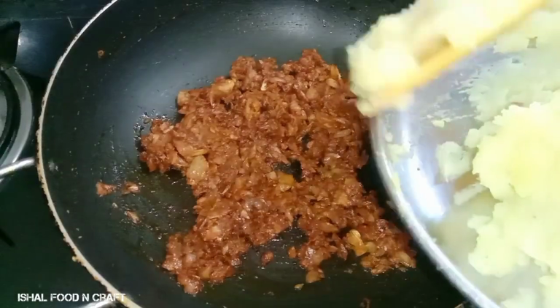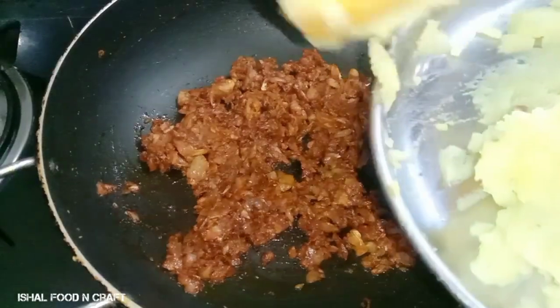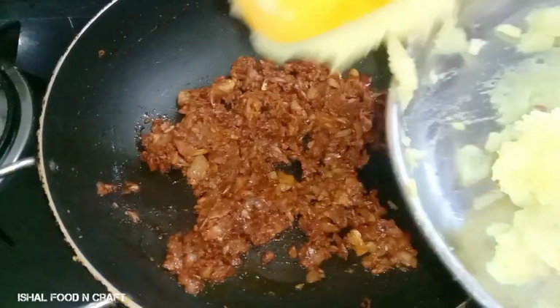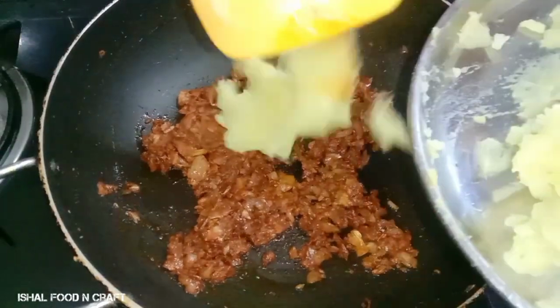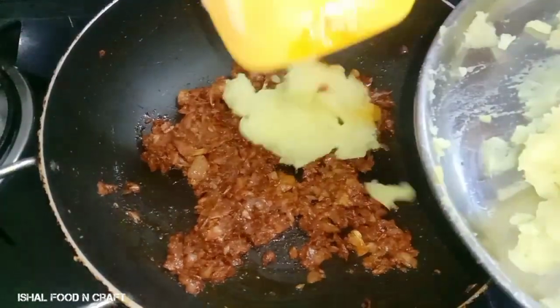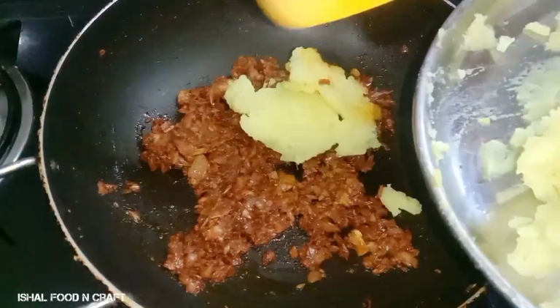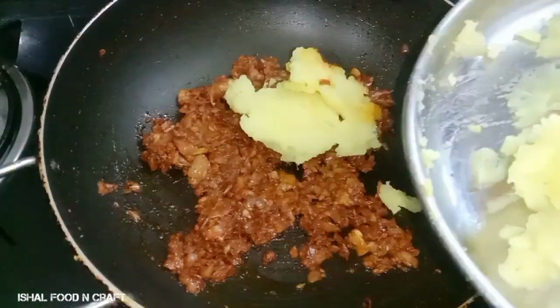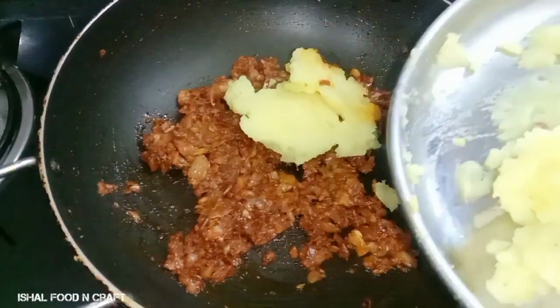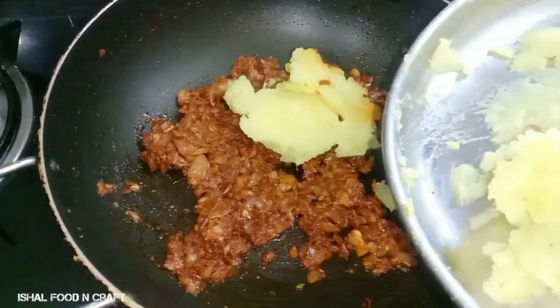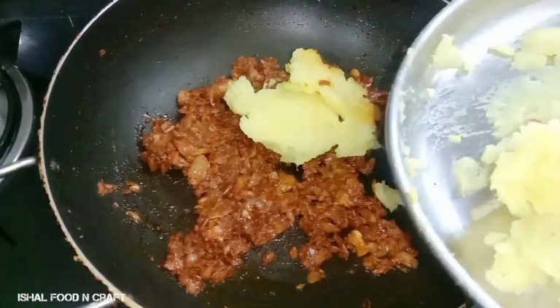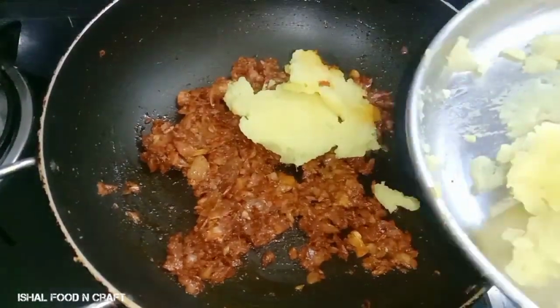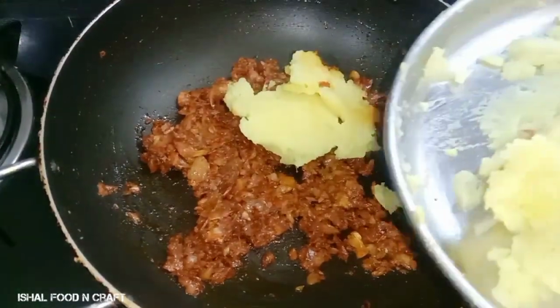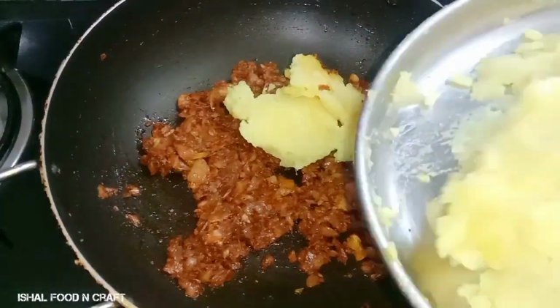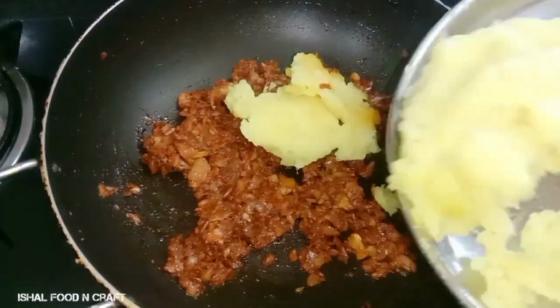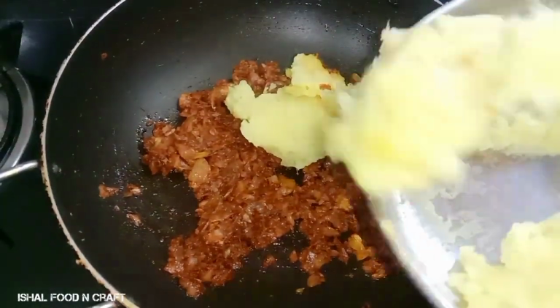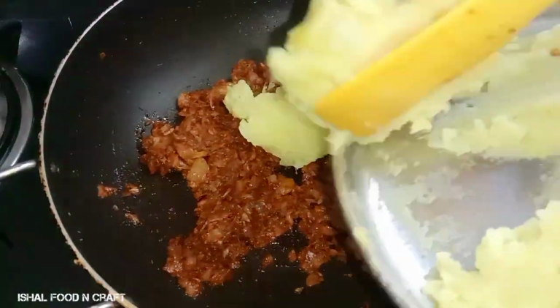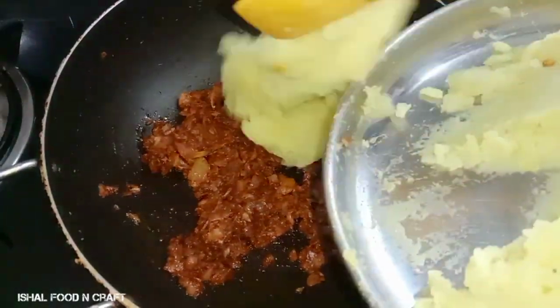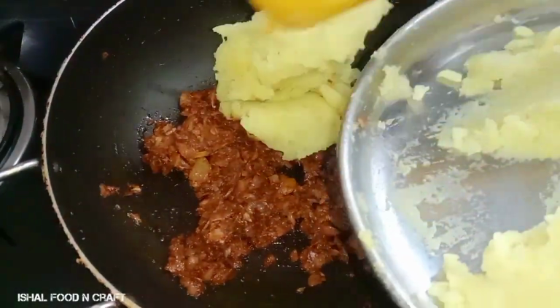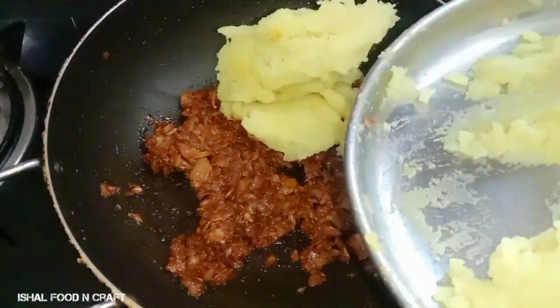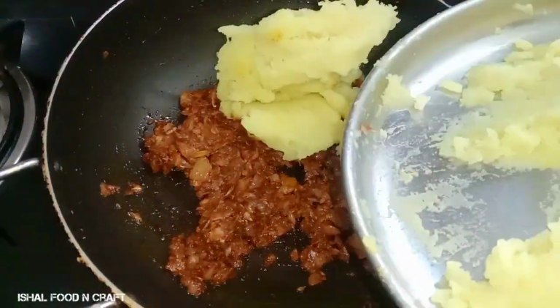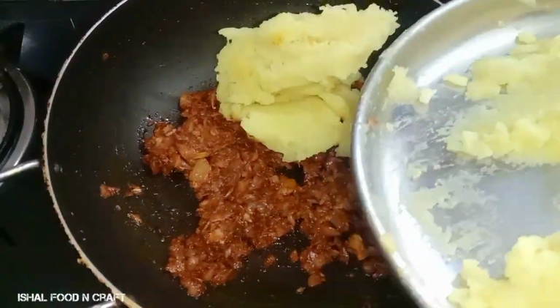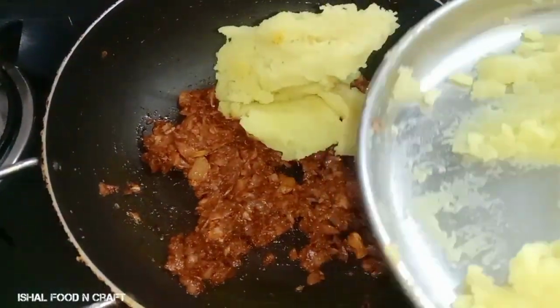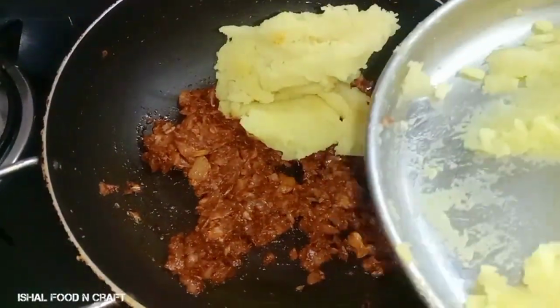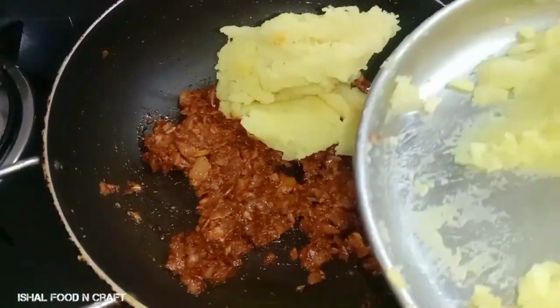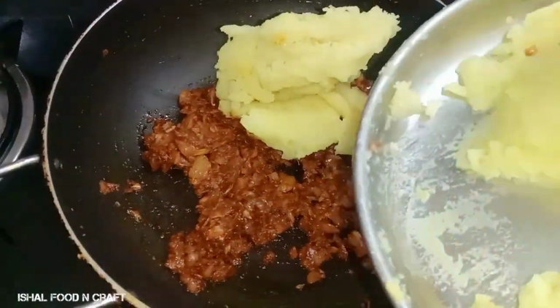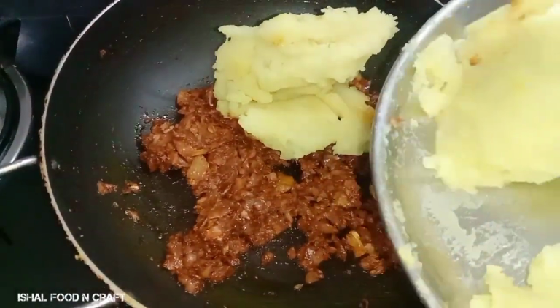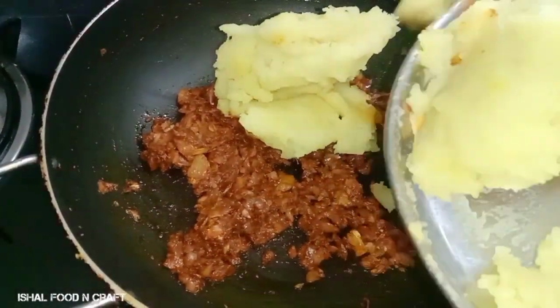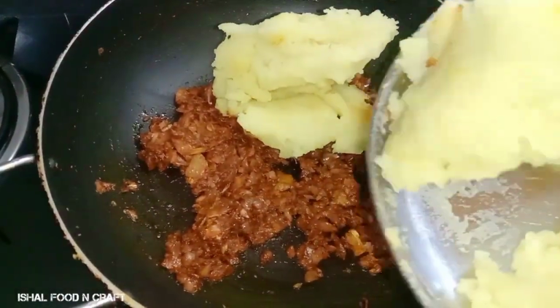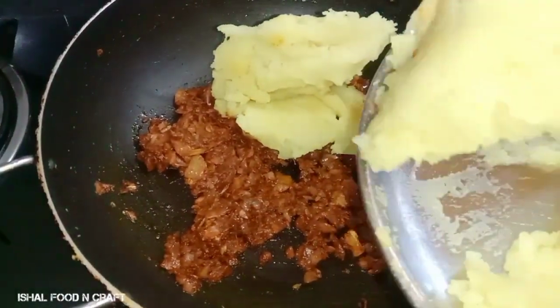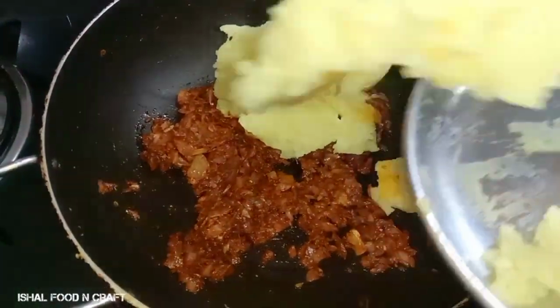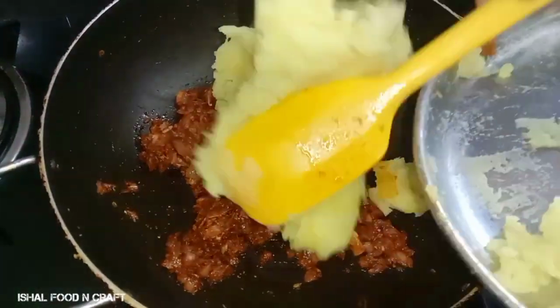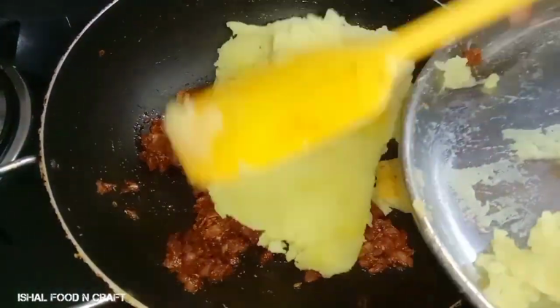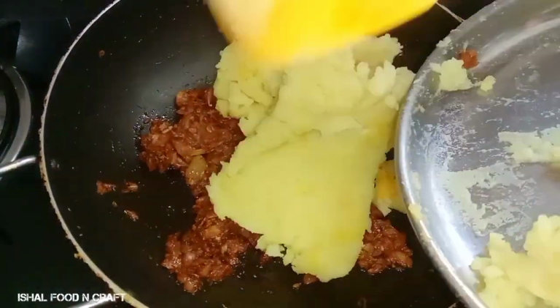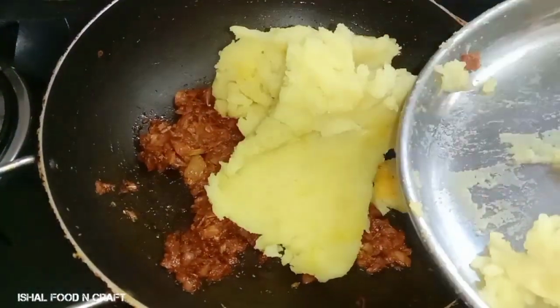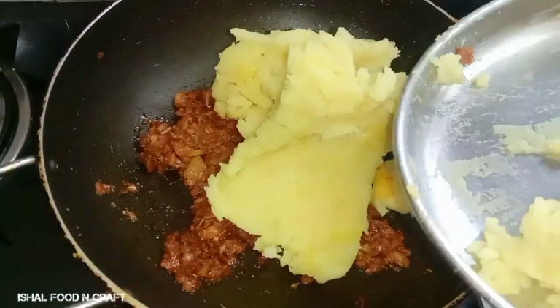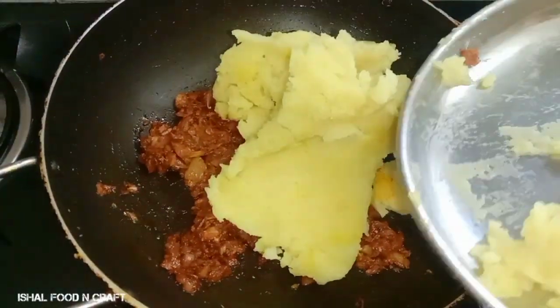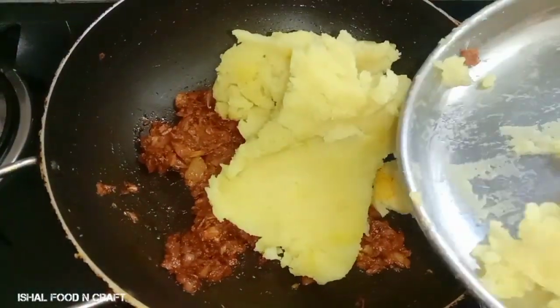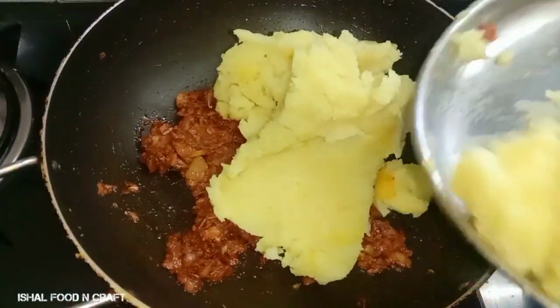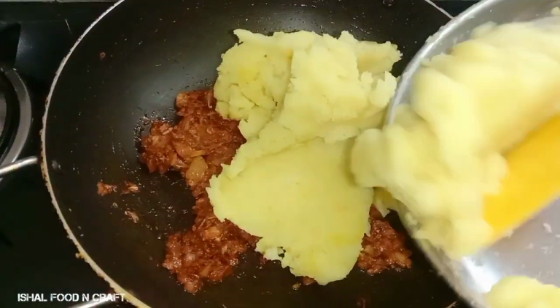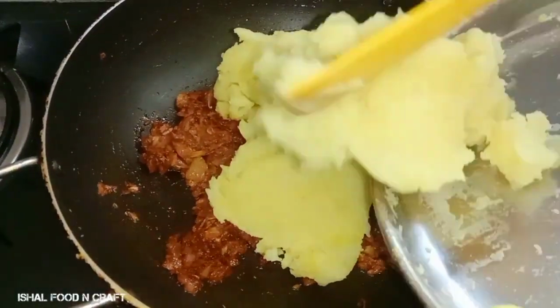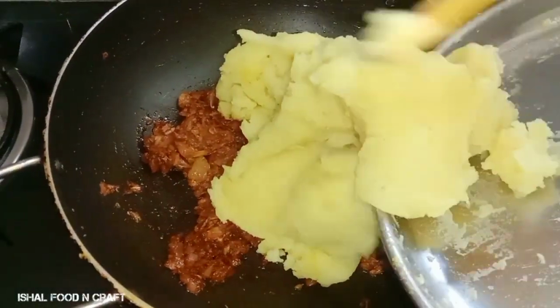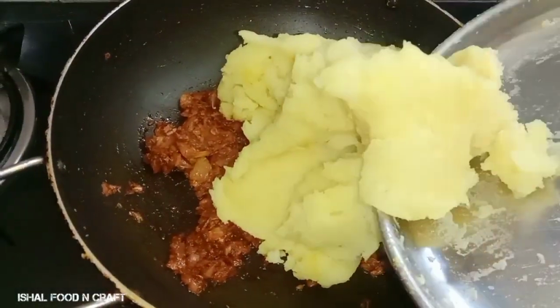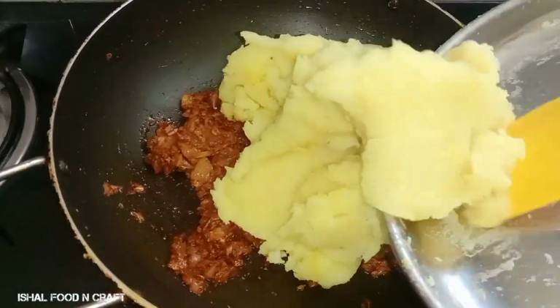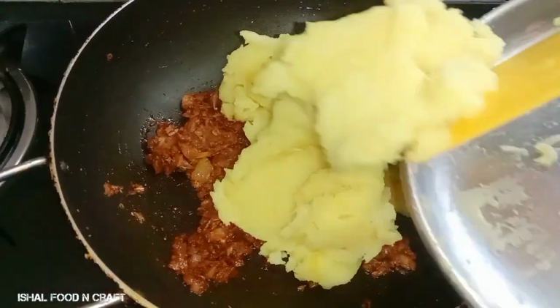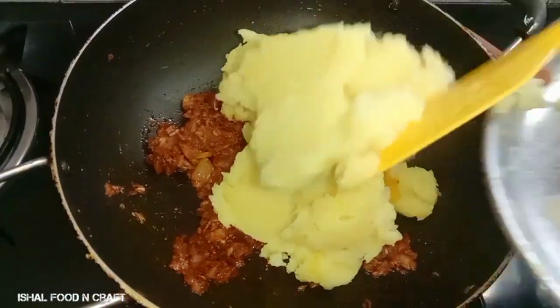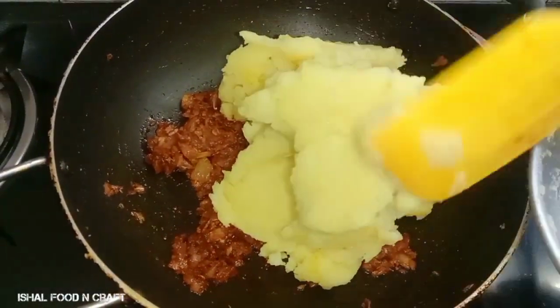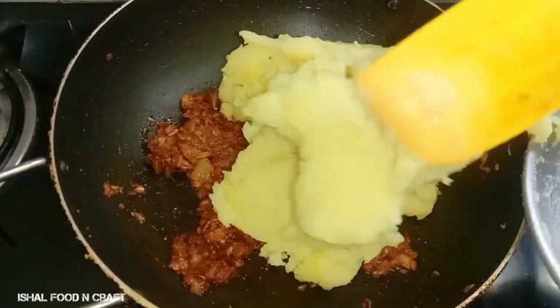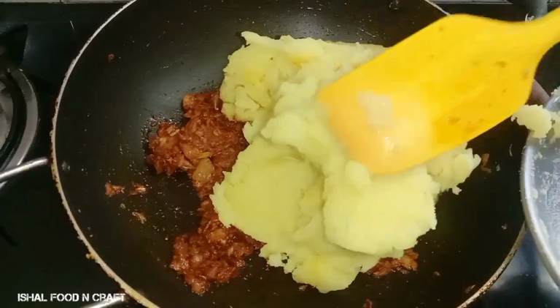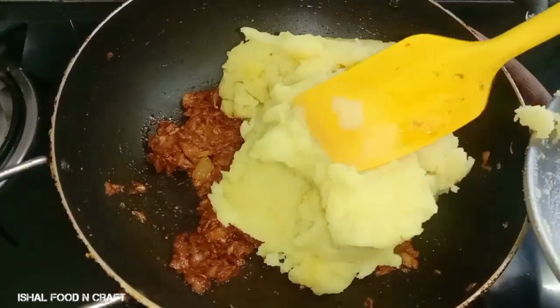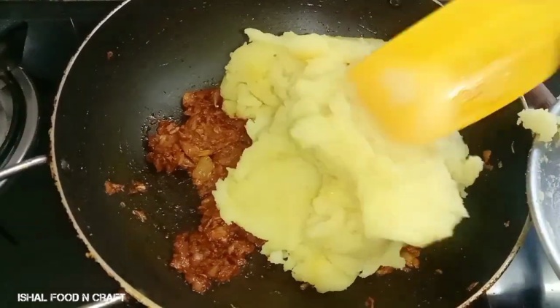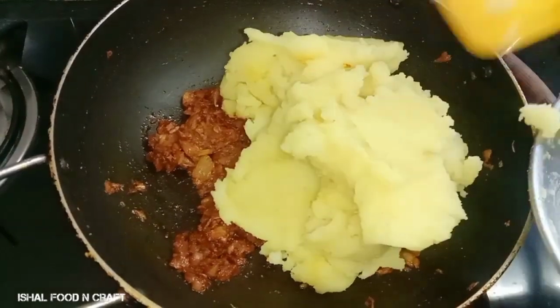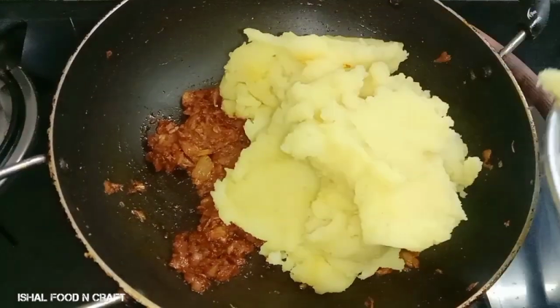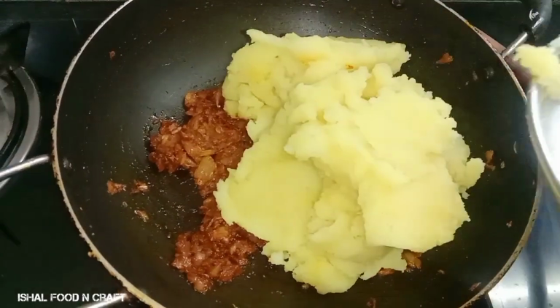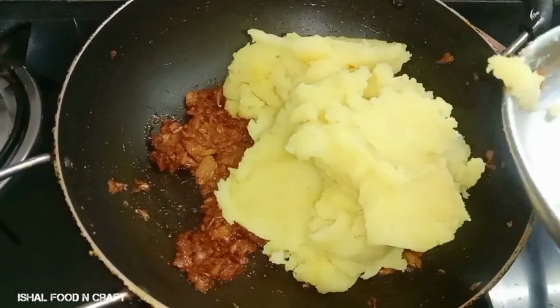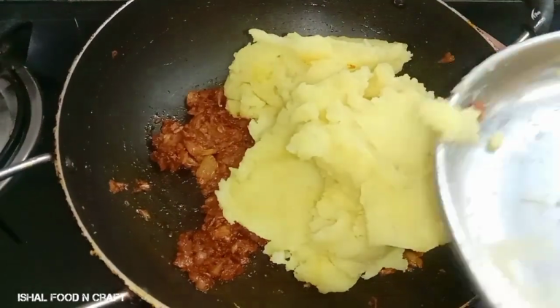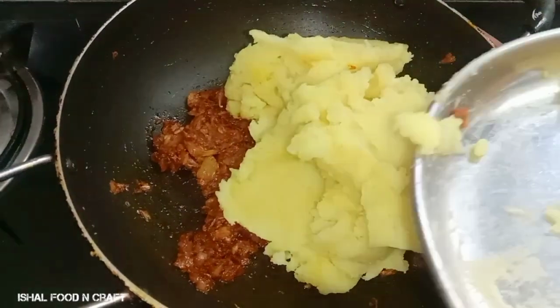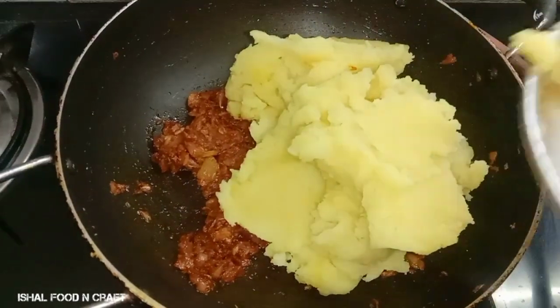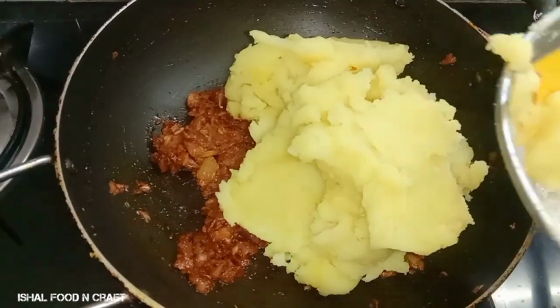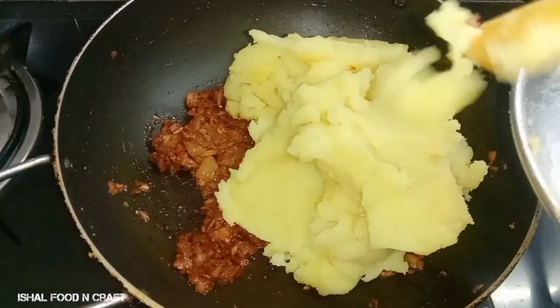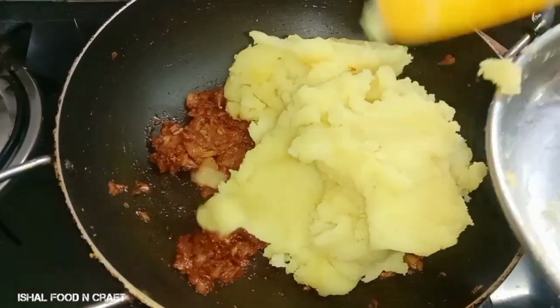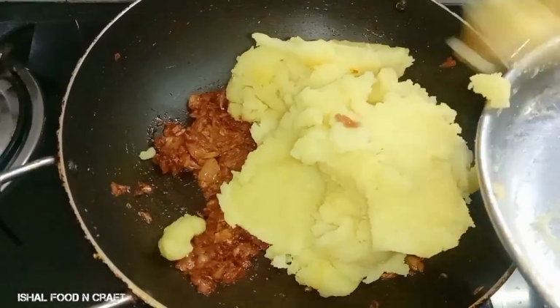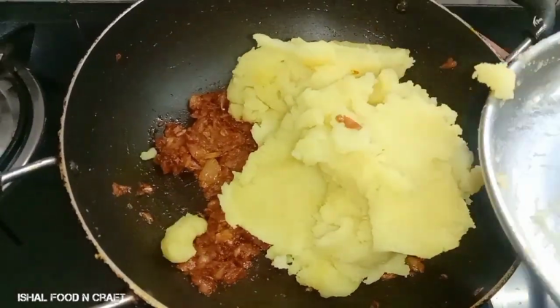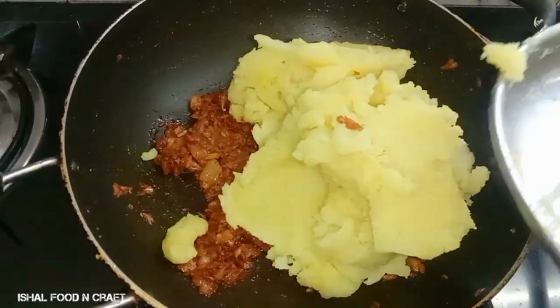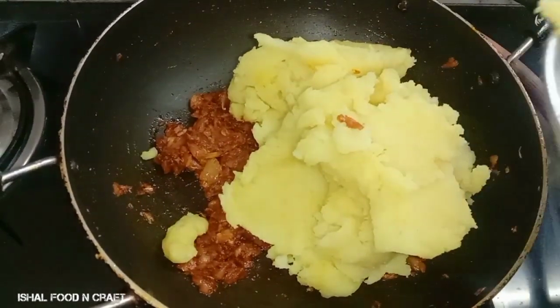Then you put some food, vegetables, and potatoes — smash it. I am going to smash it in the oil.